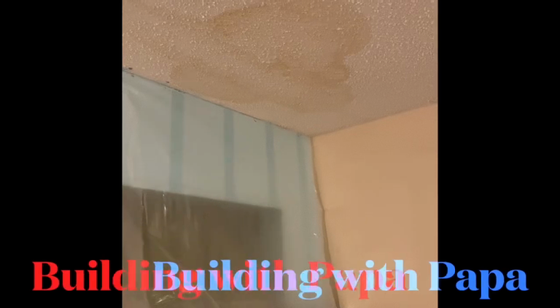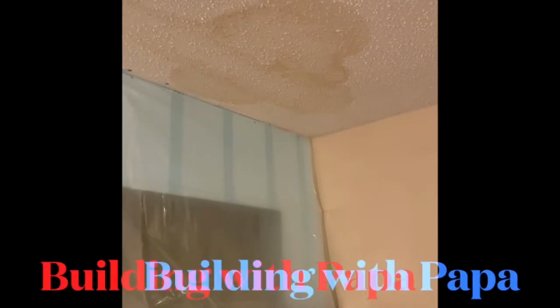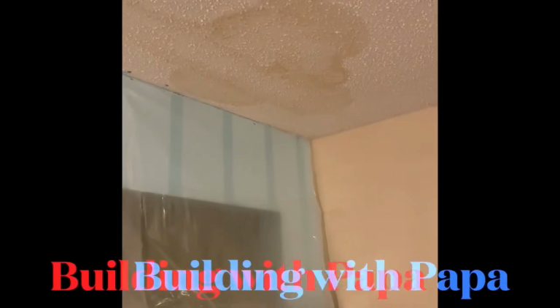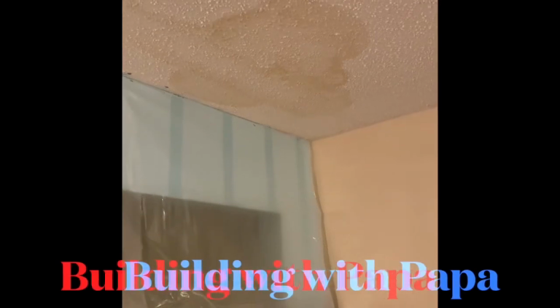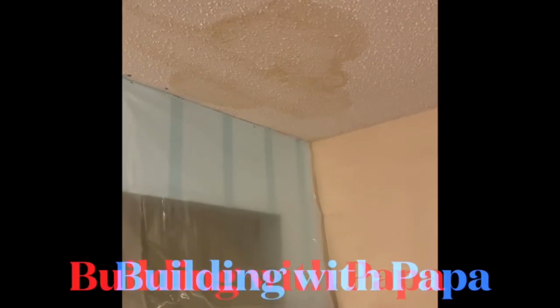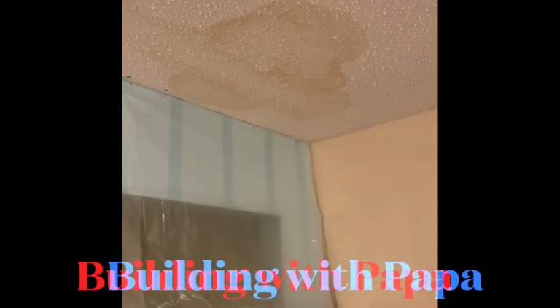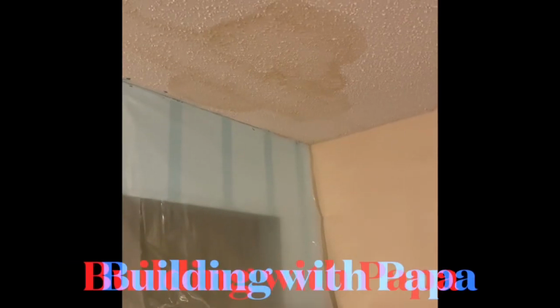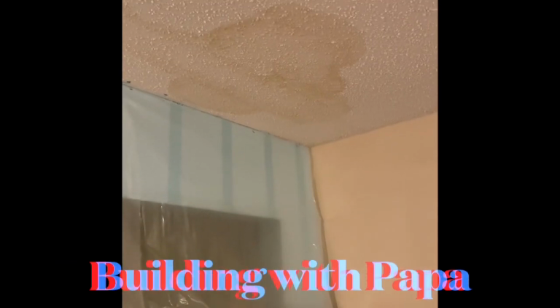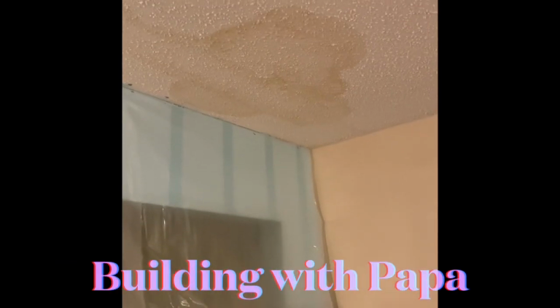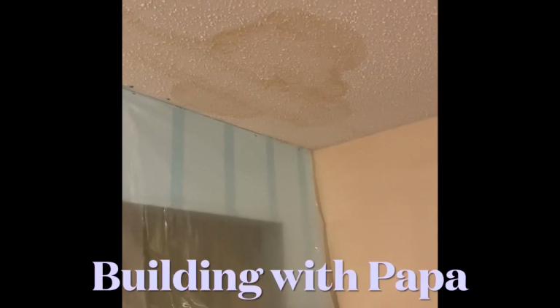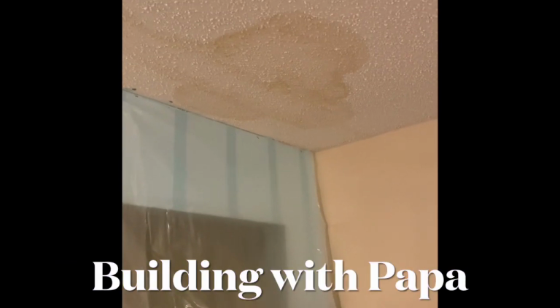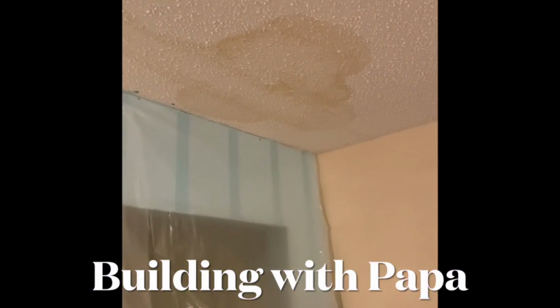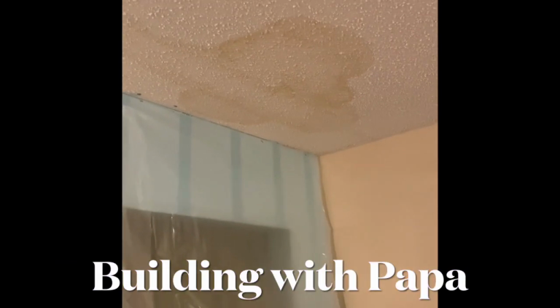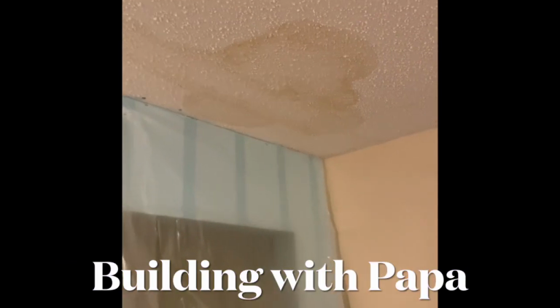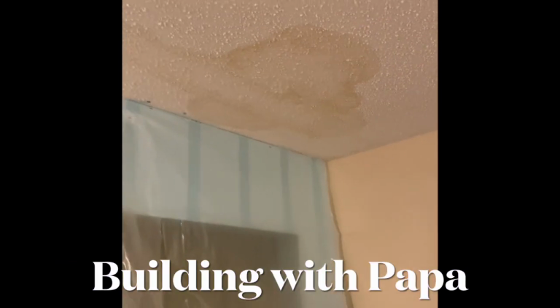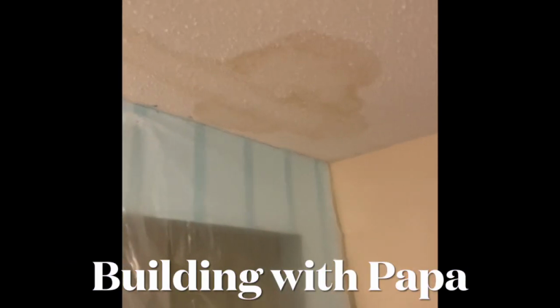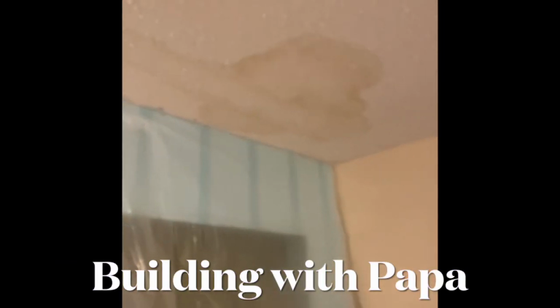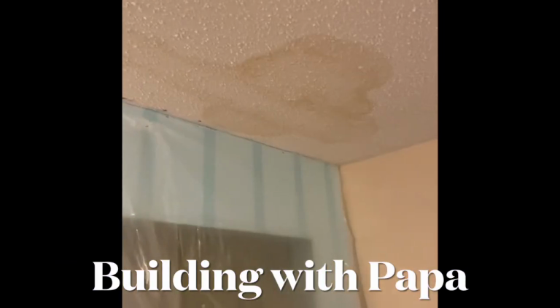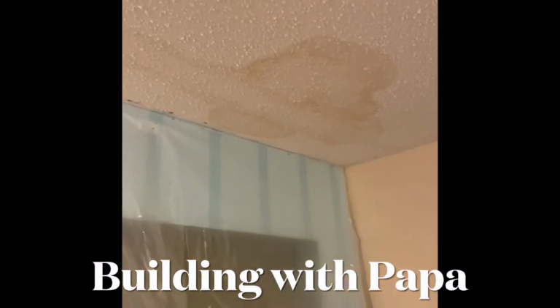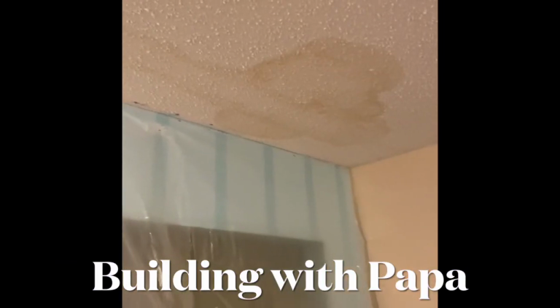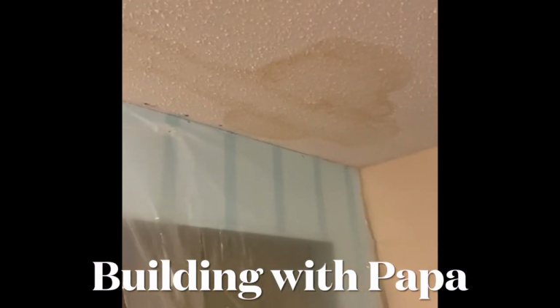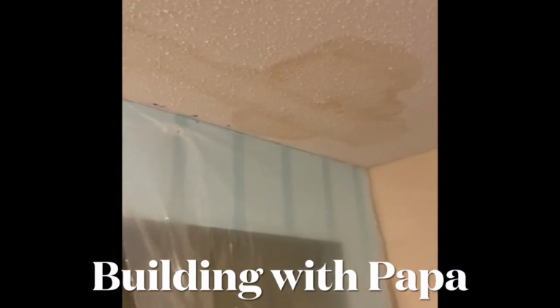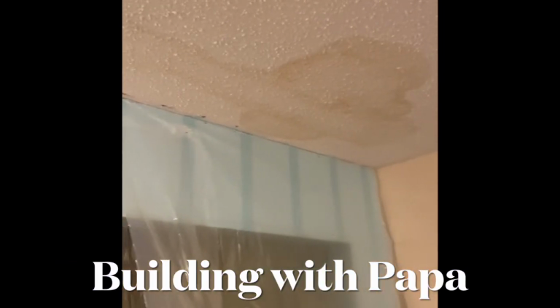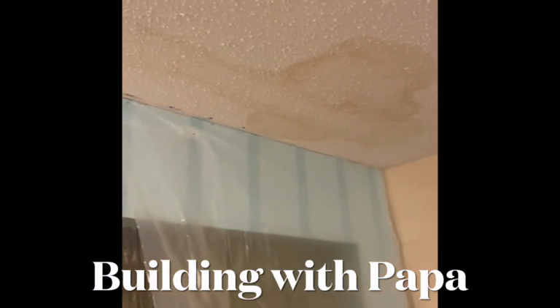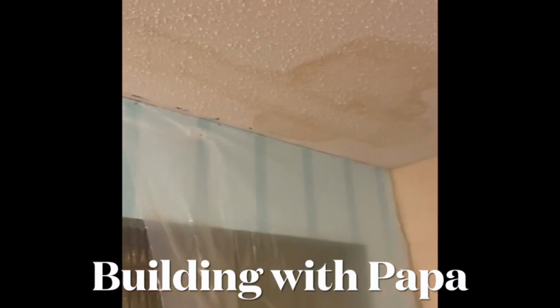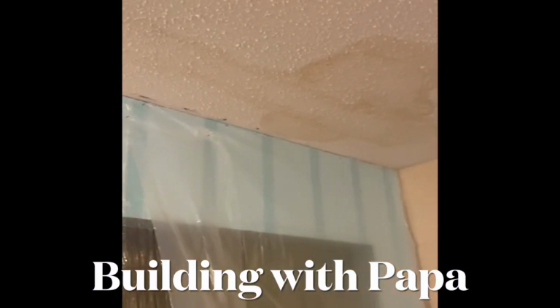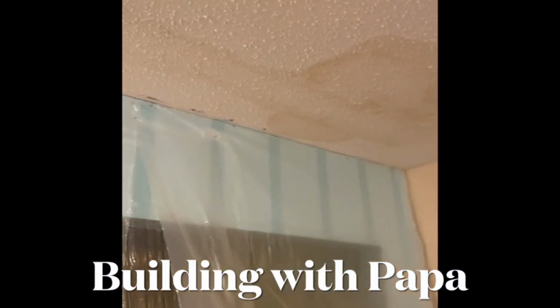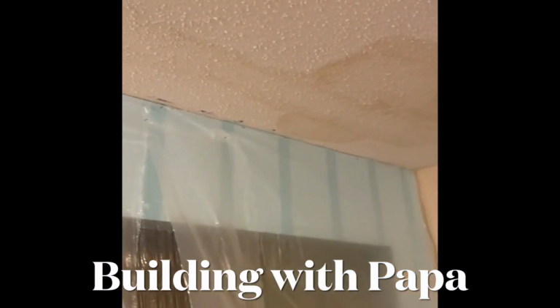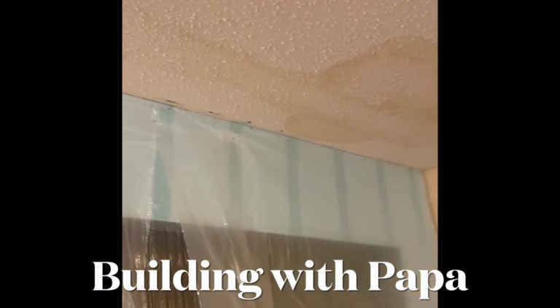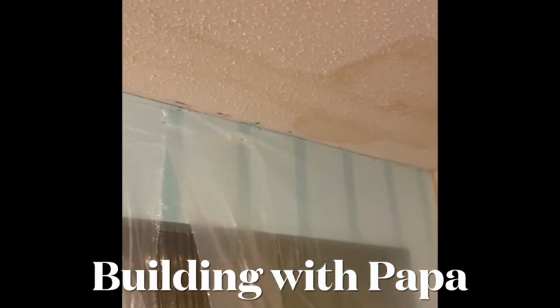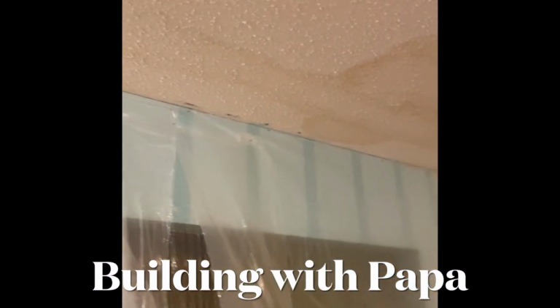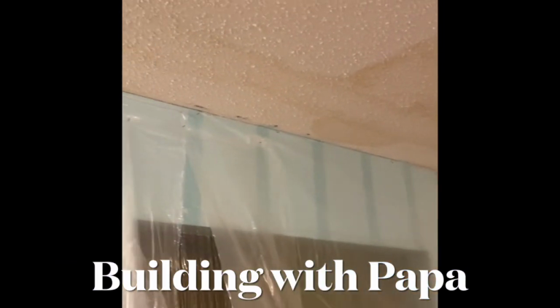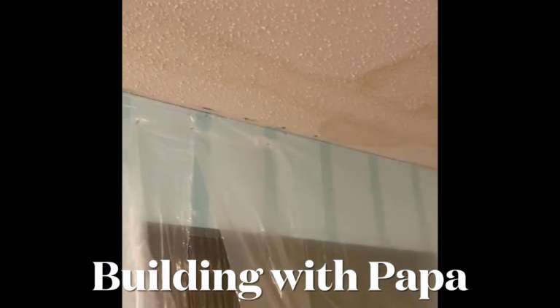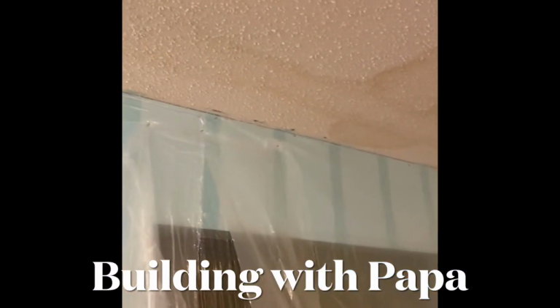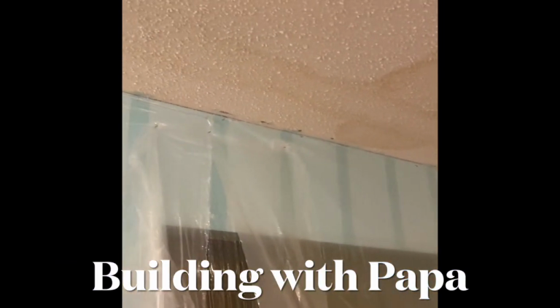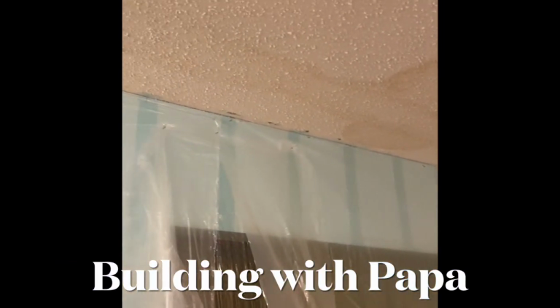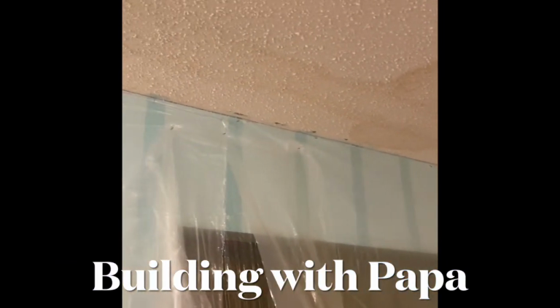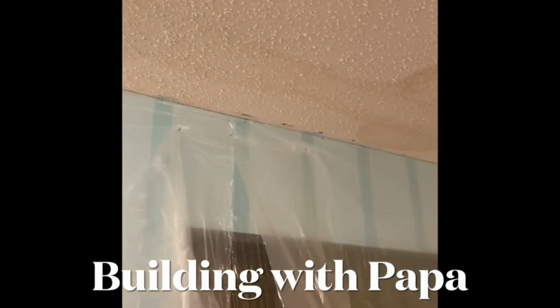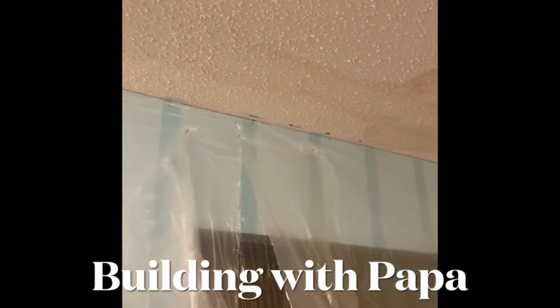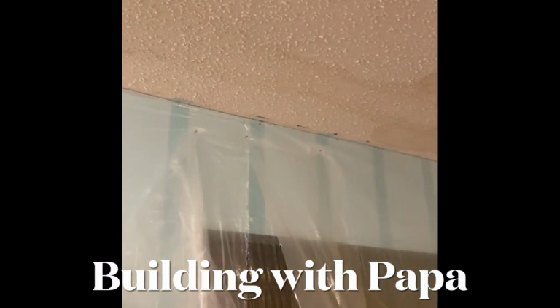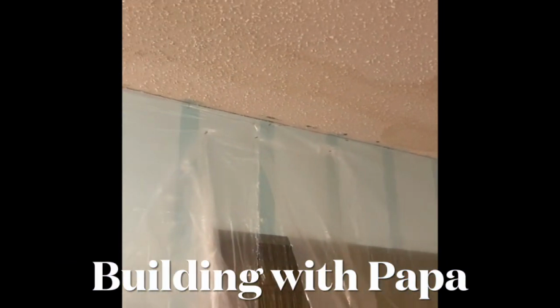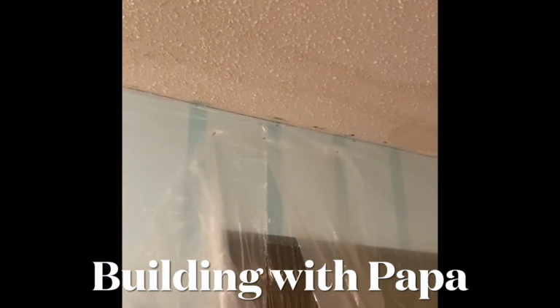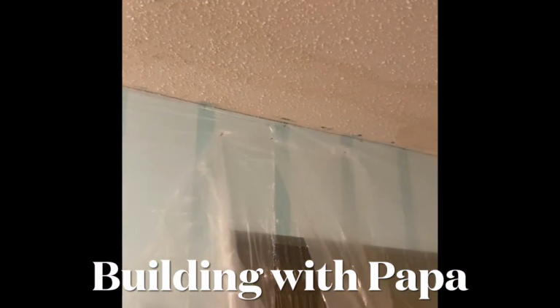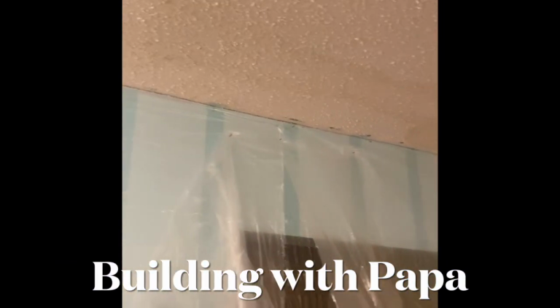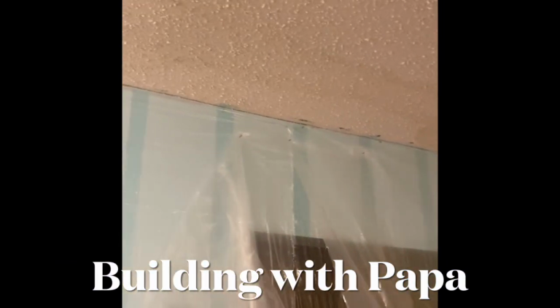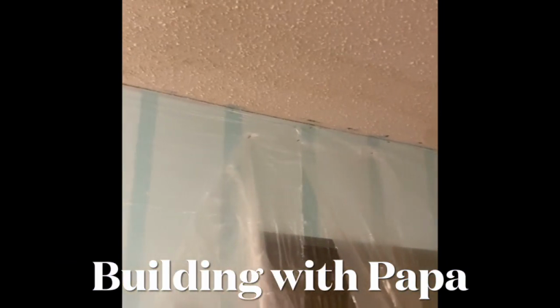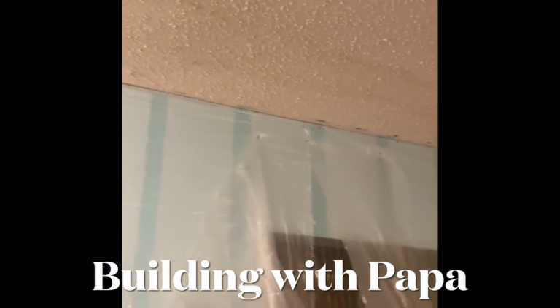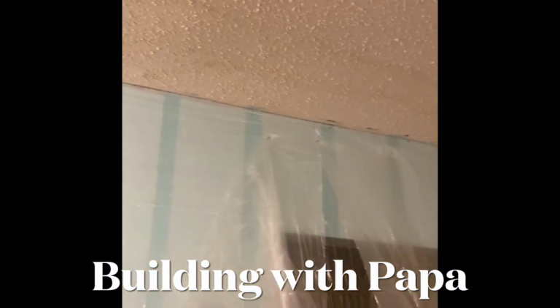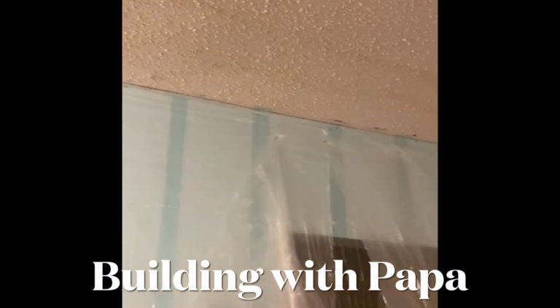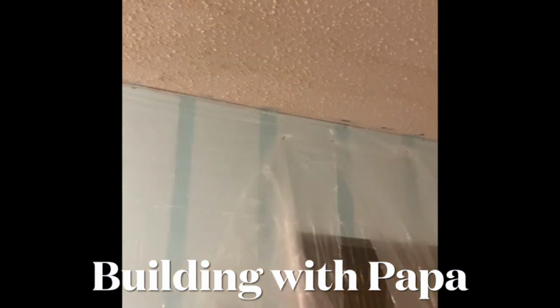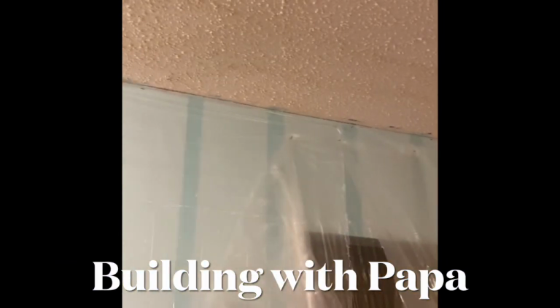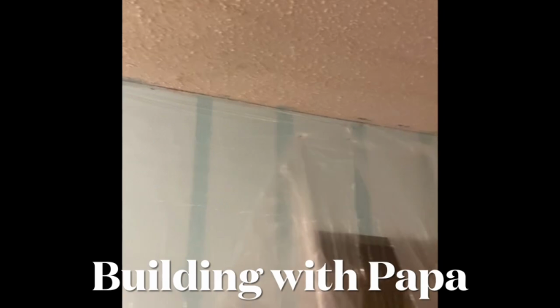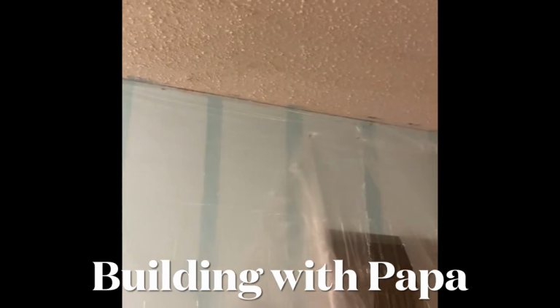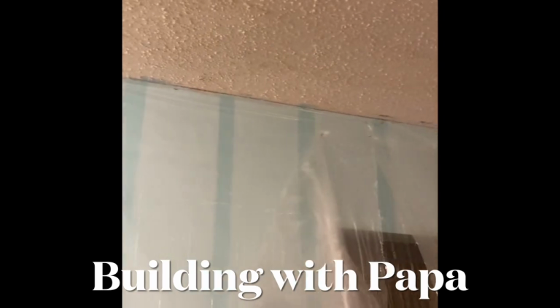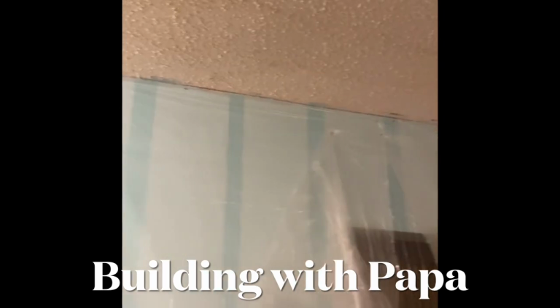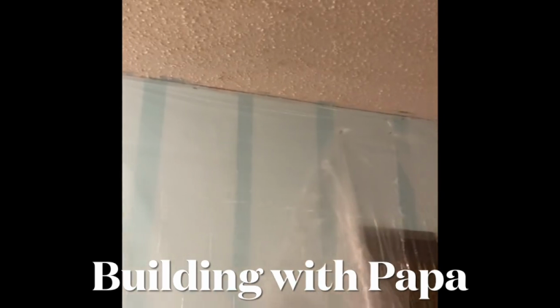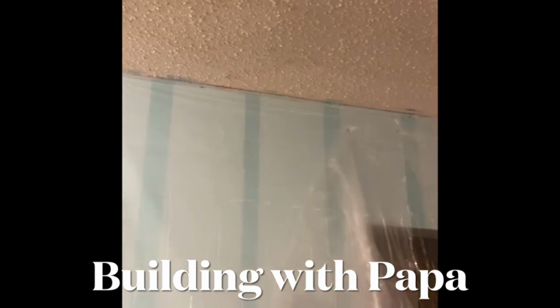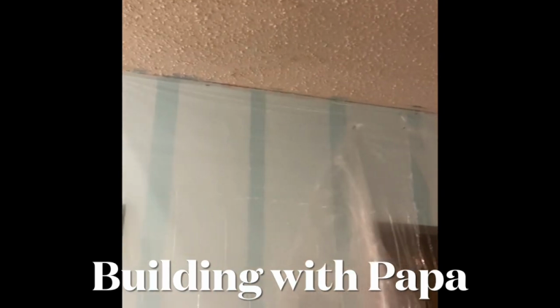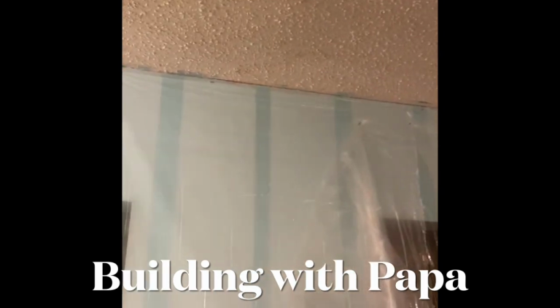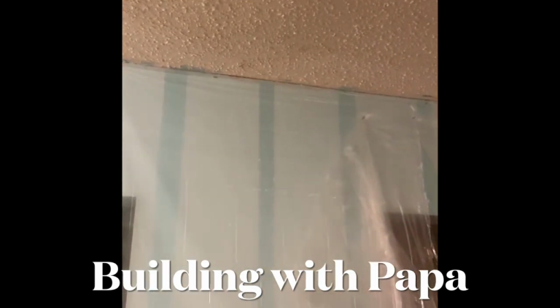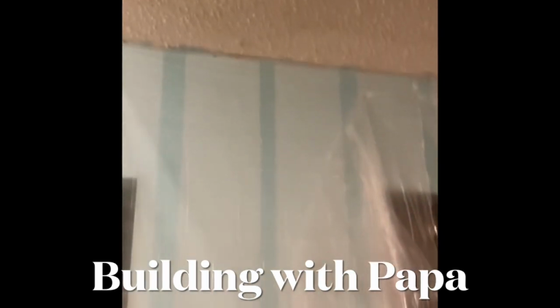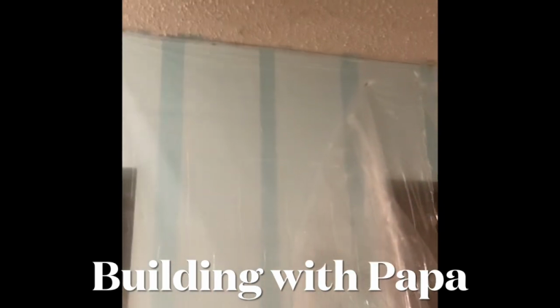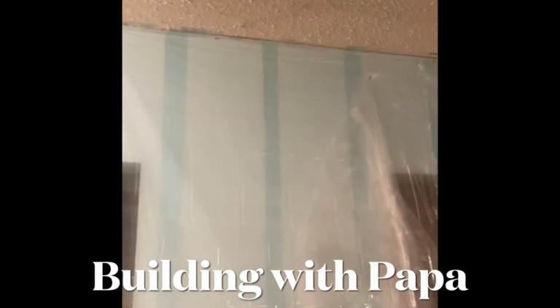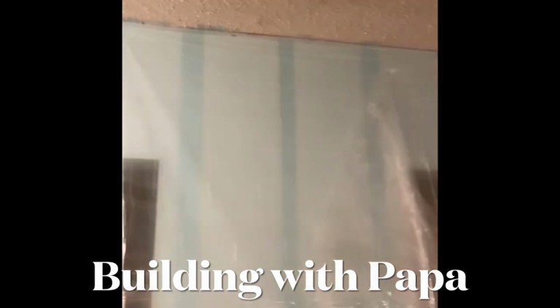Building with Papa. How to get rid of a water stain on your popcorn ceiling, or even a drywall ceiling.